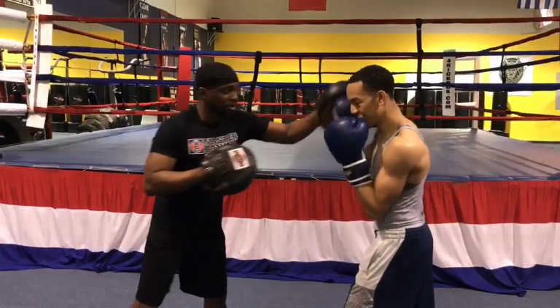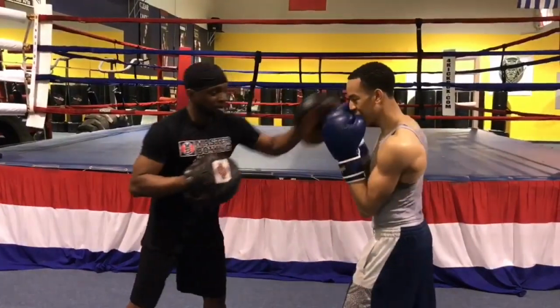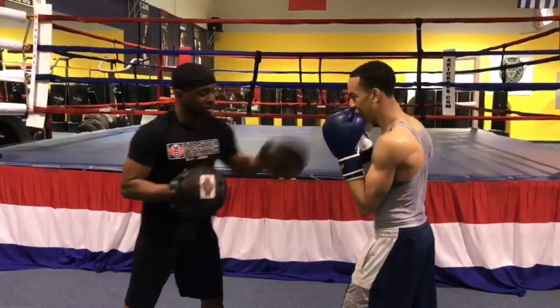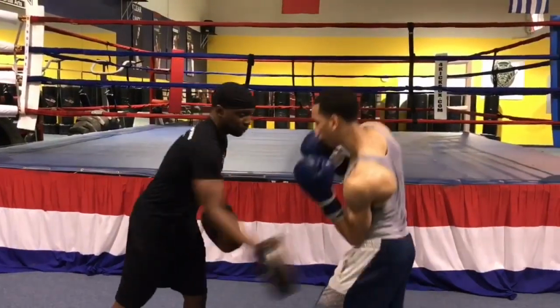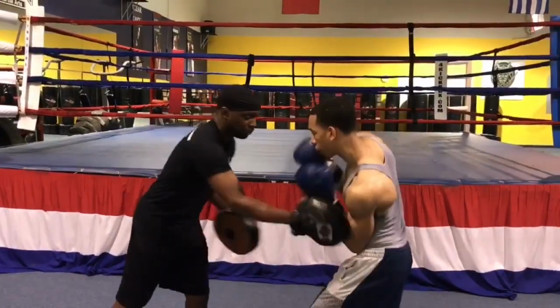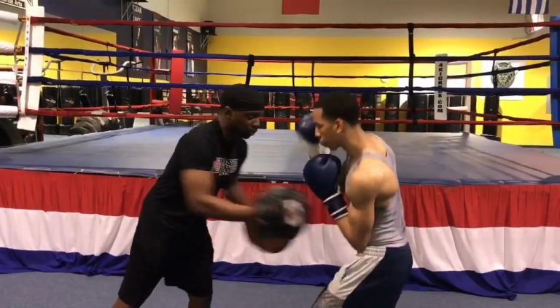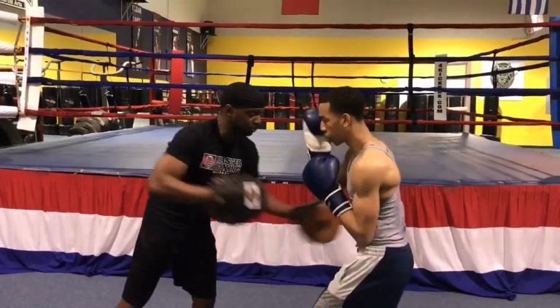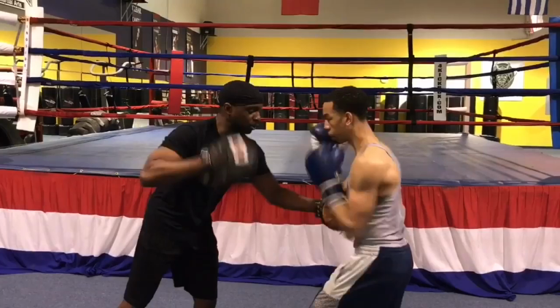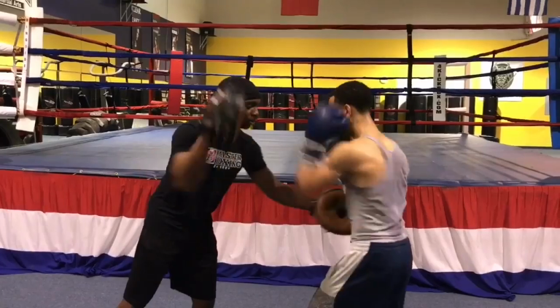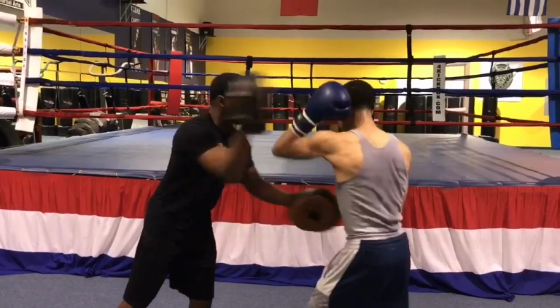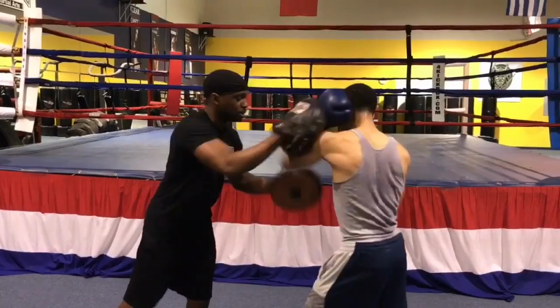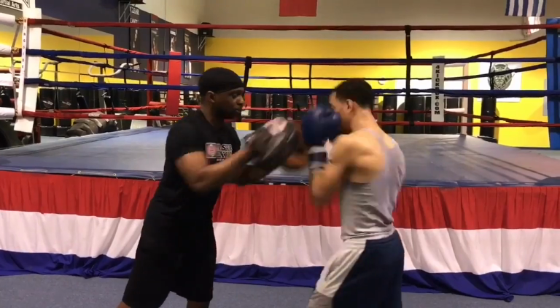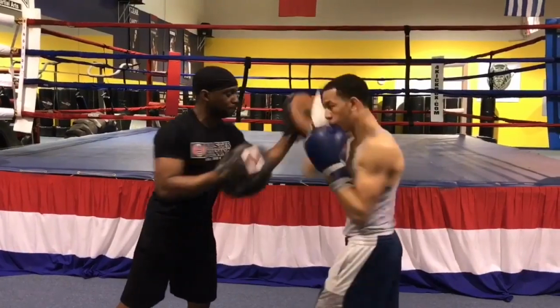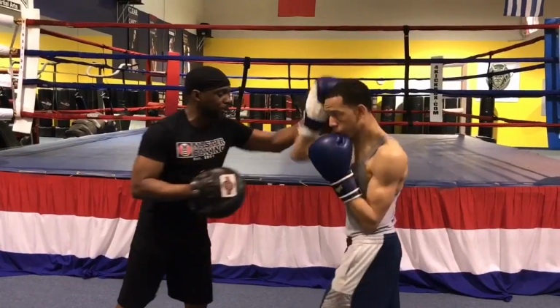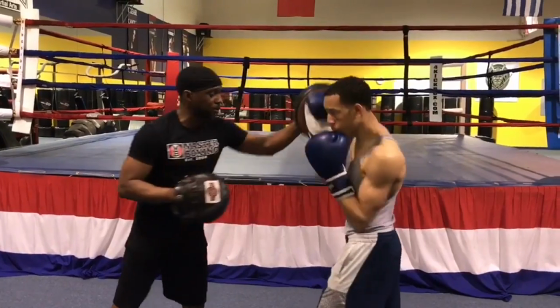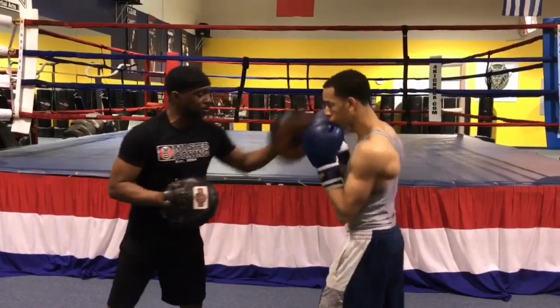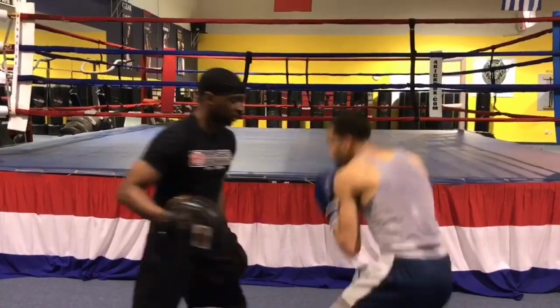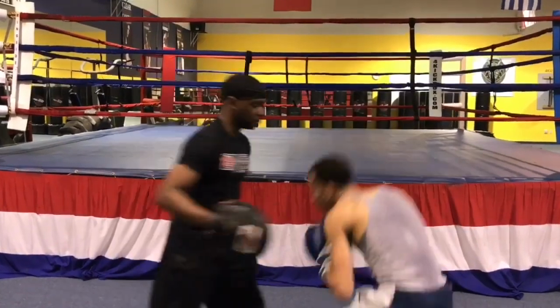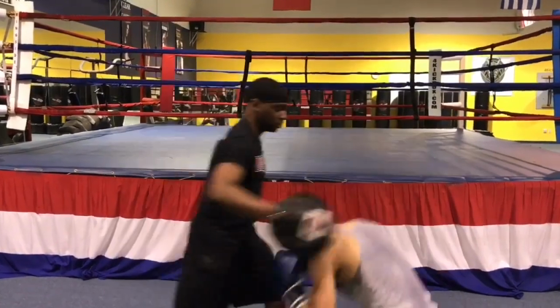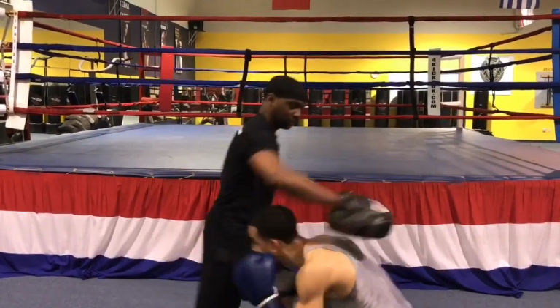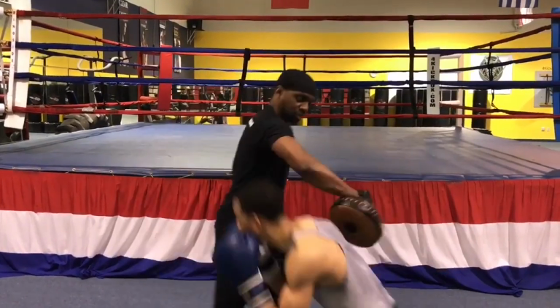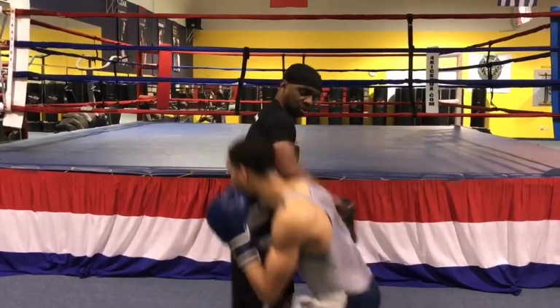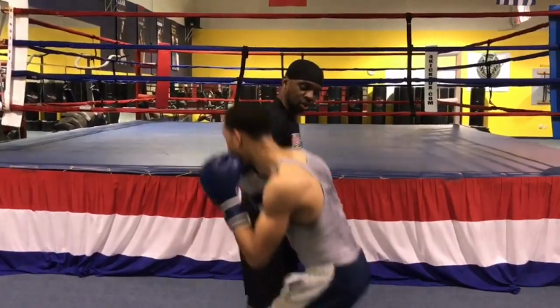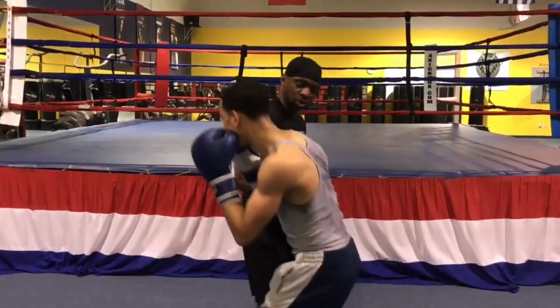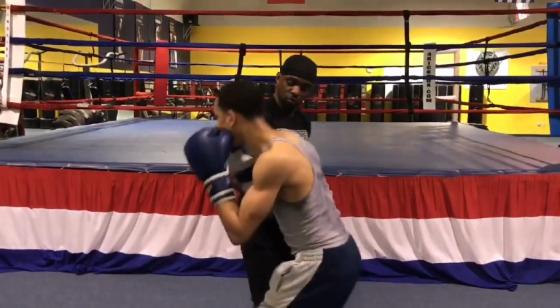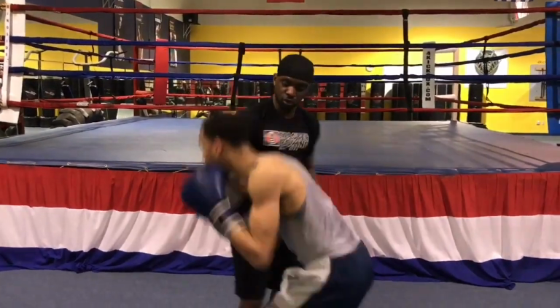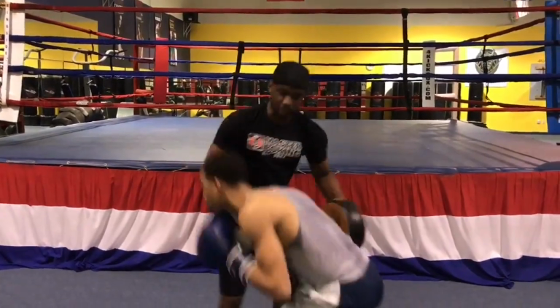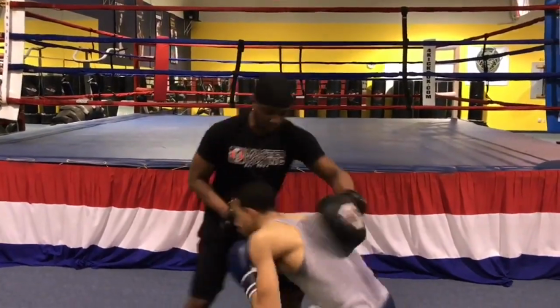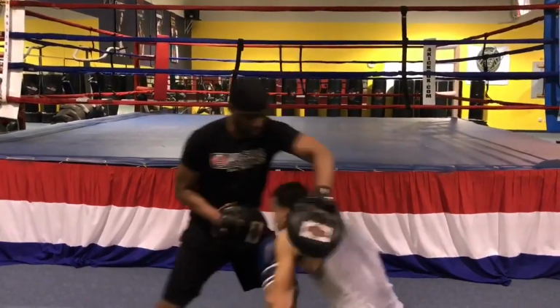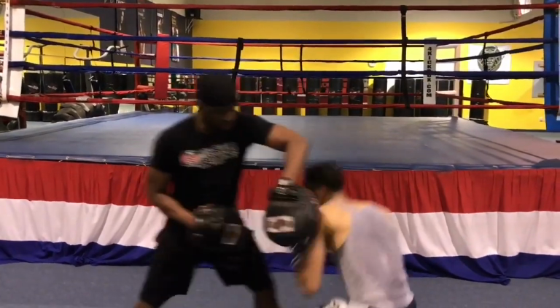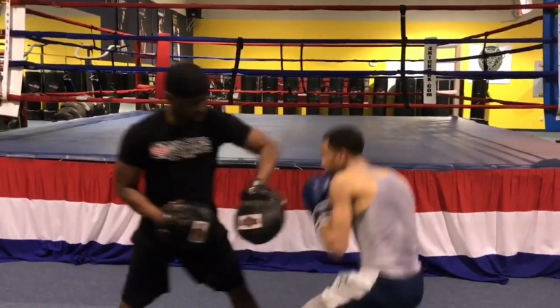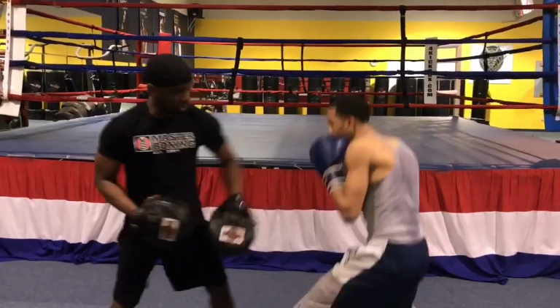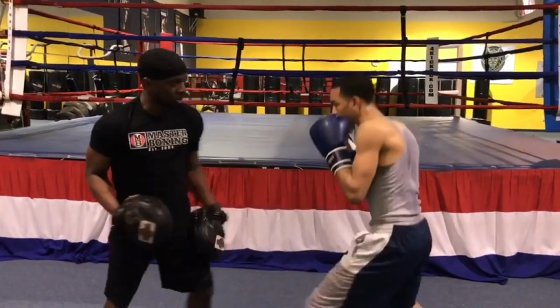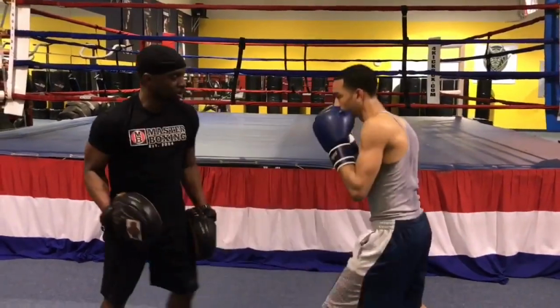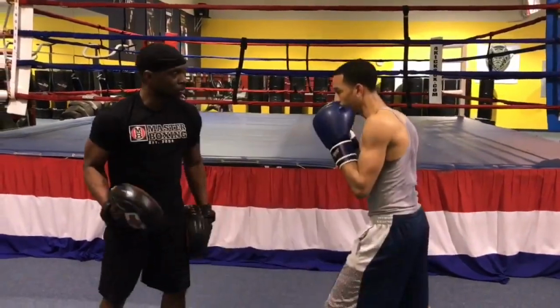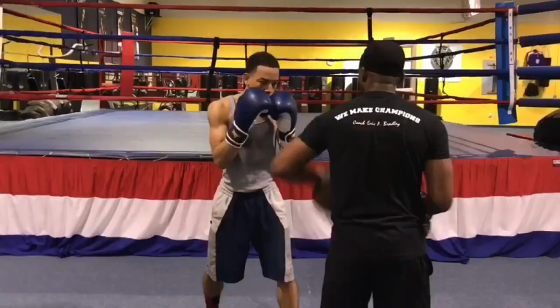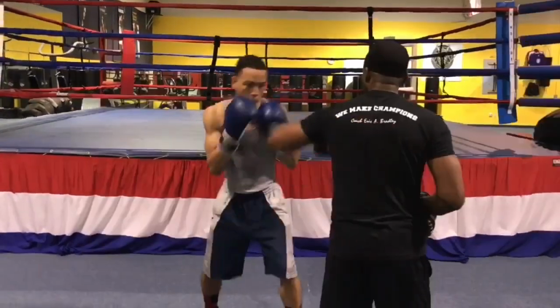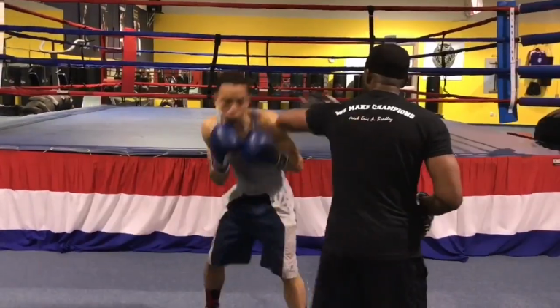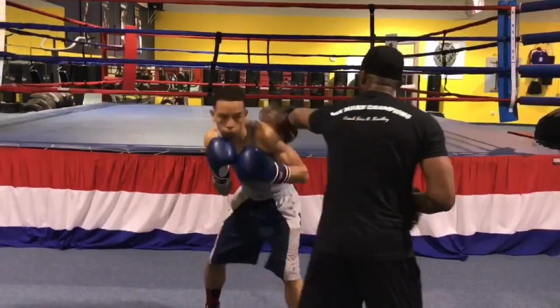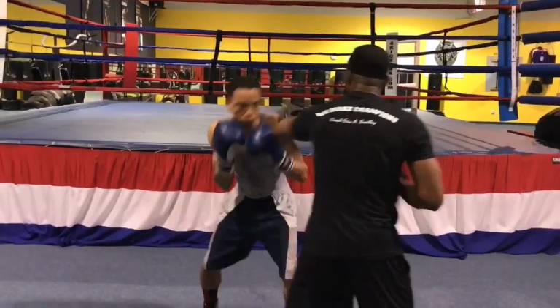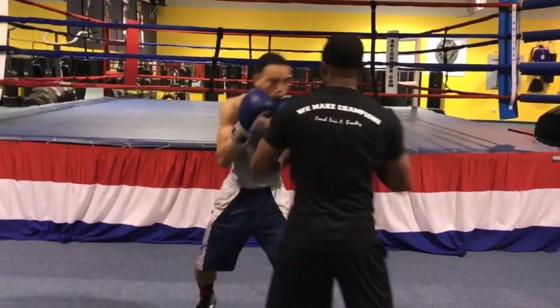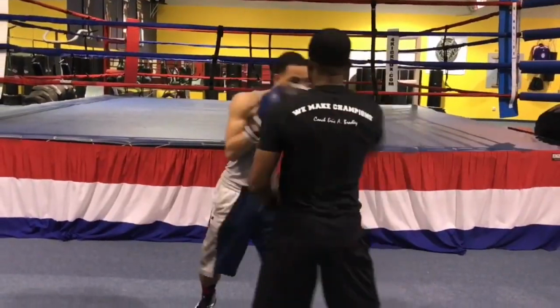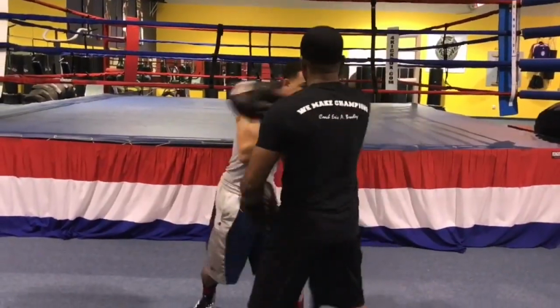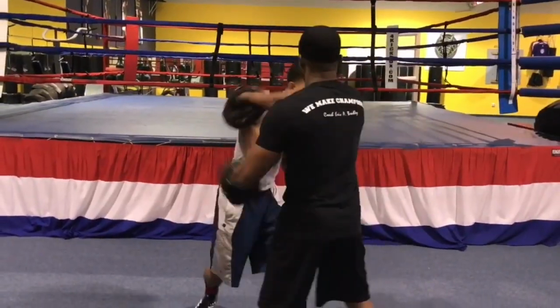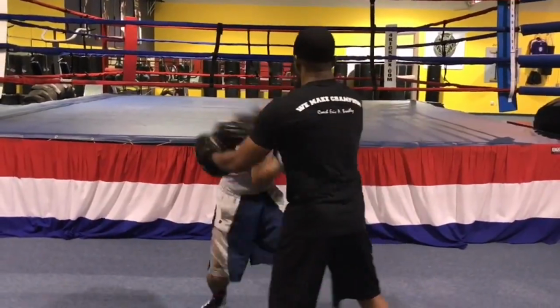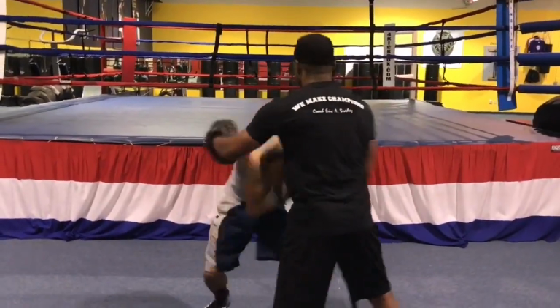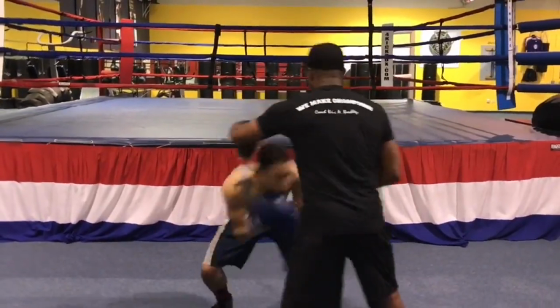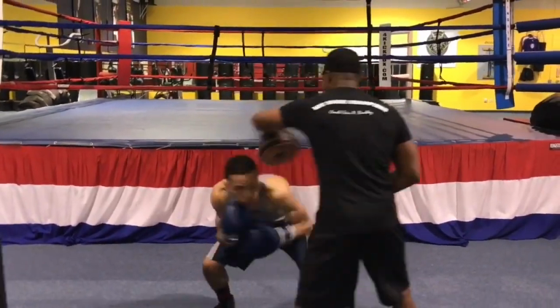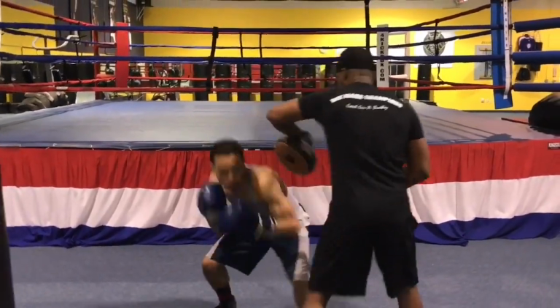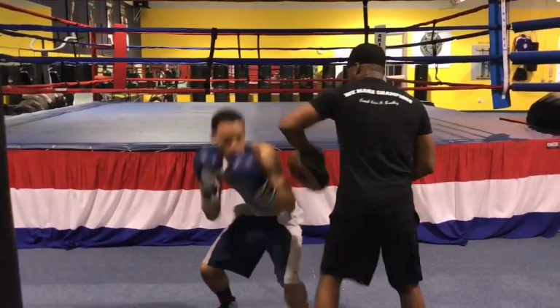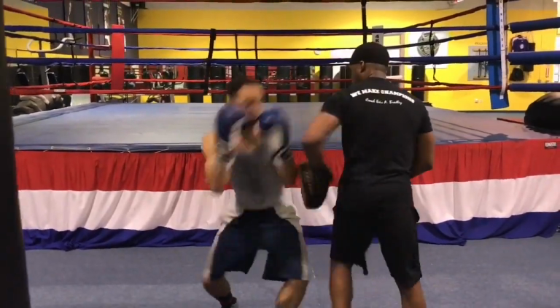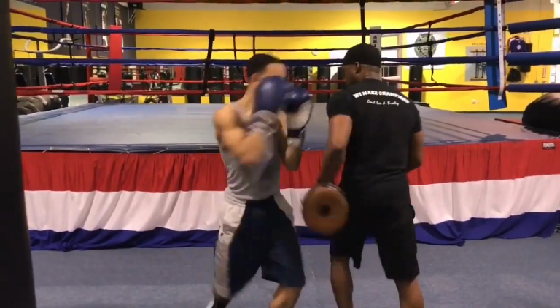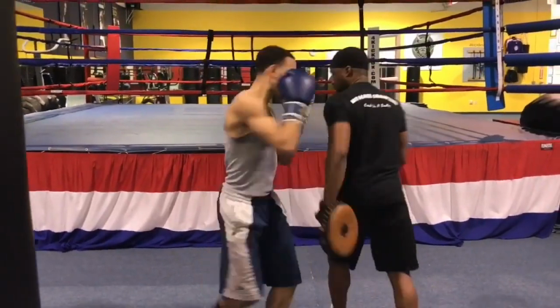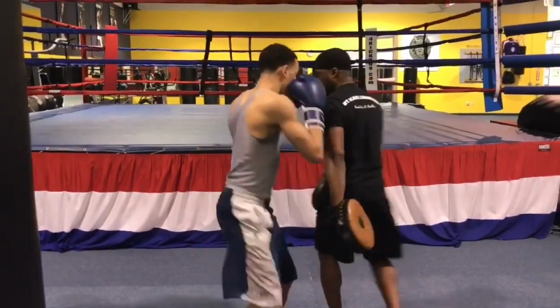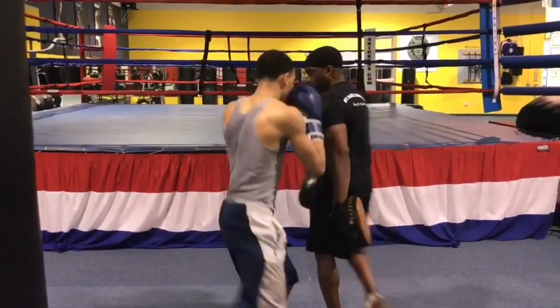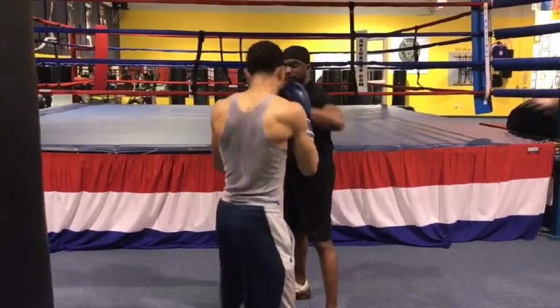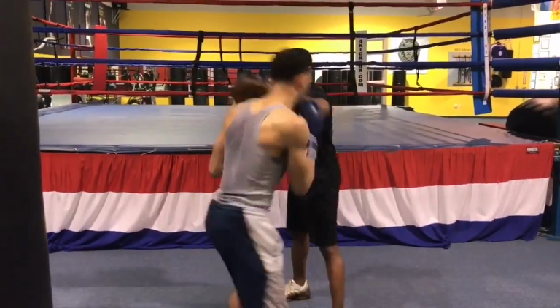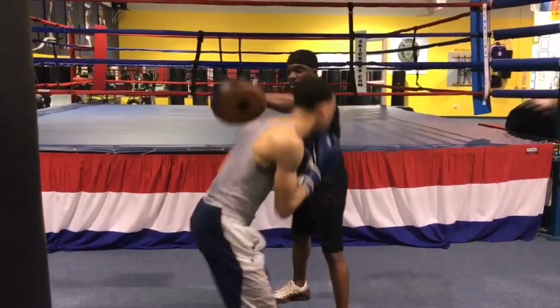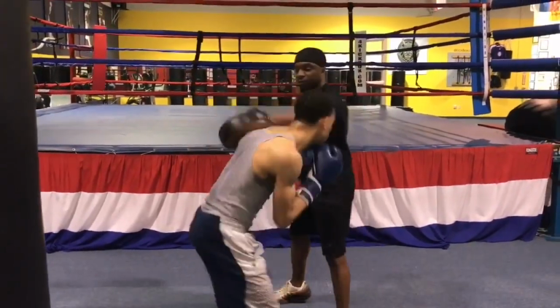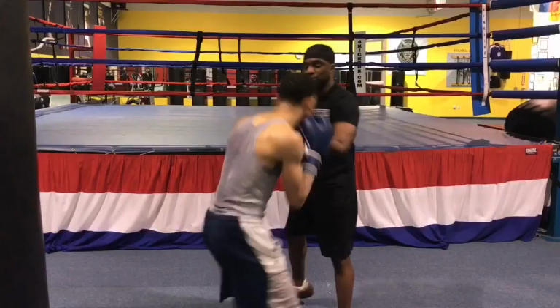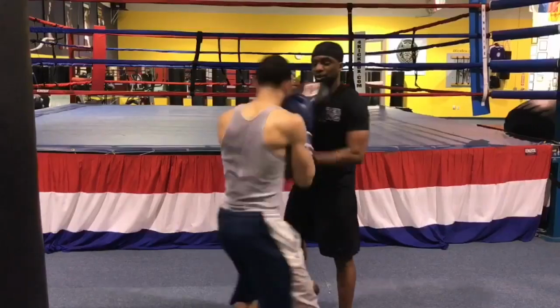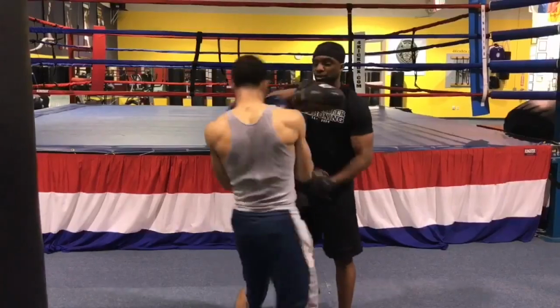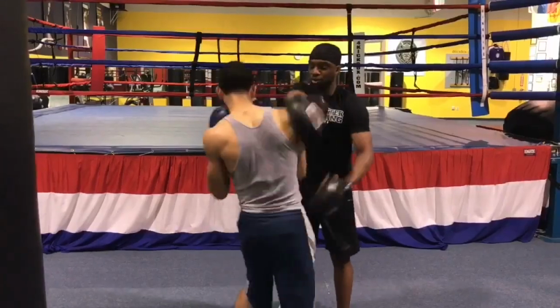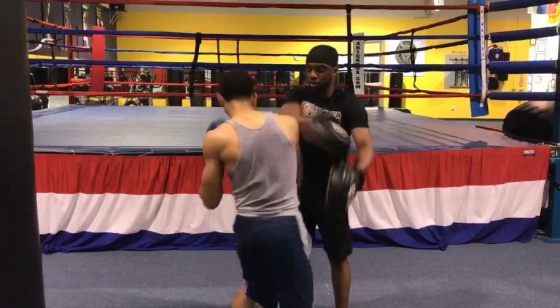Roll on, roll out, roll — good — up, bob and weave, body good.